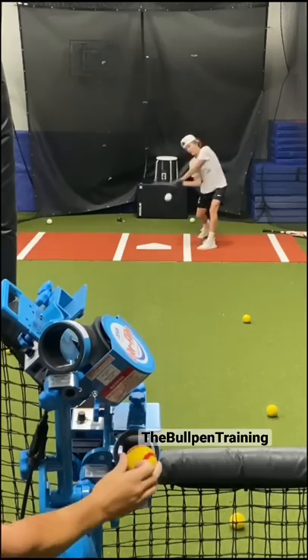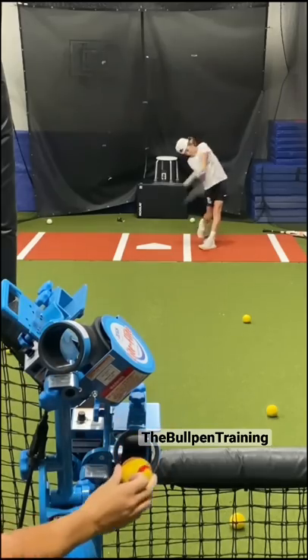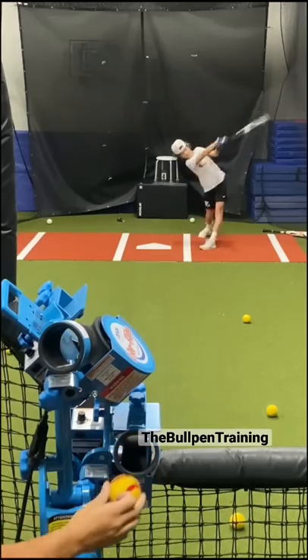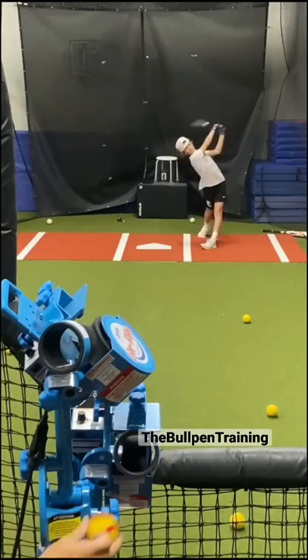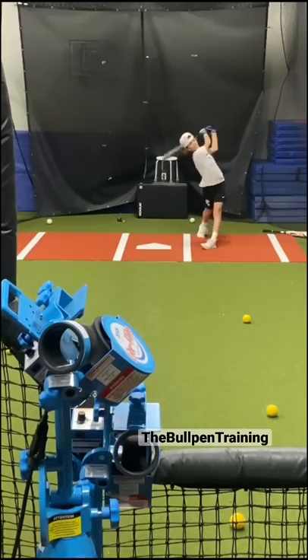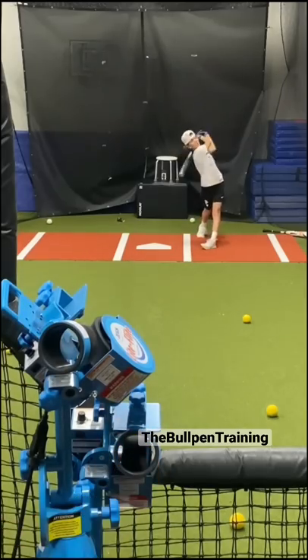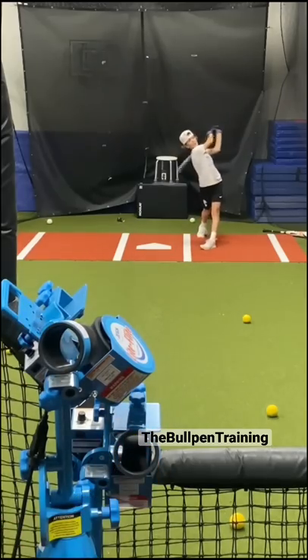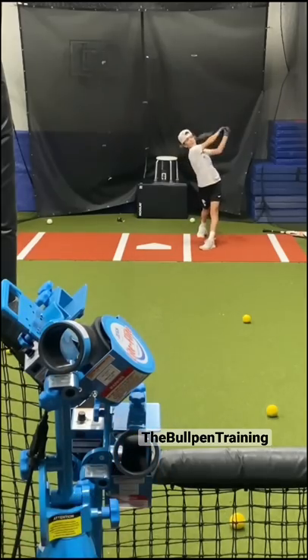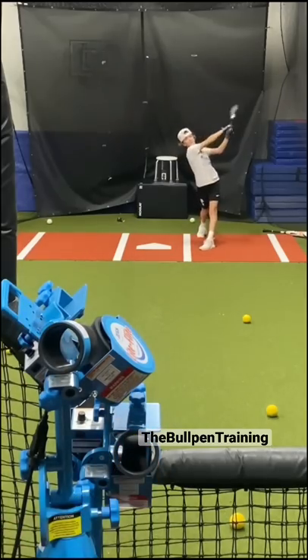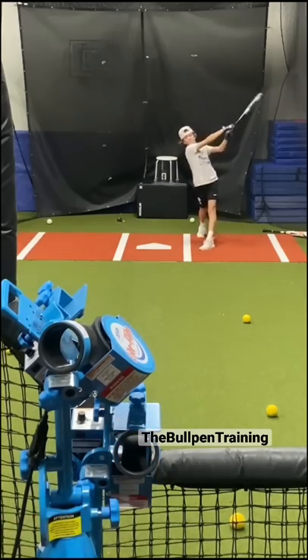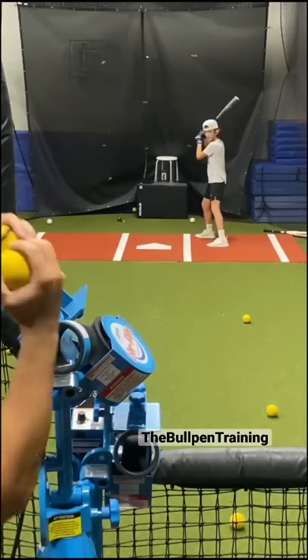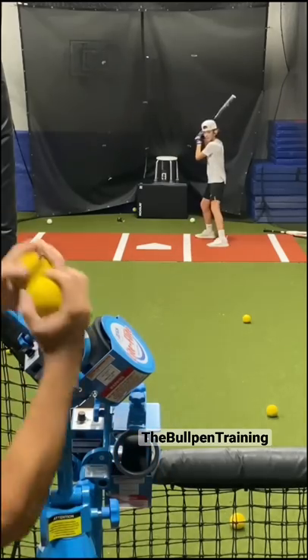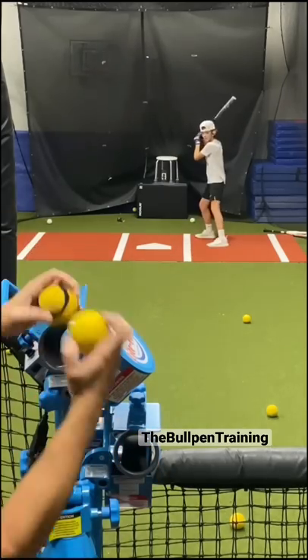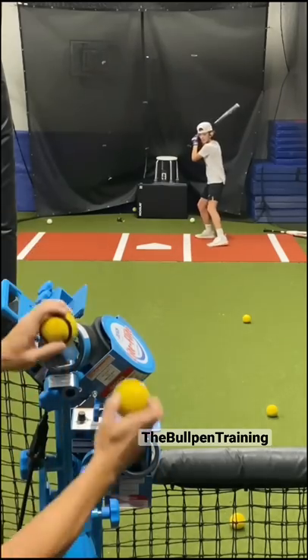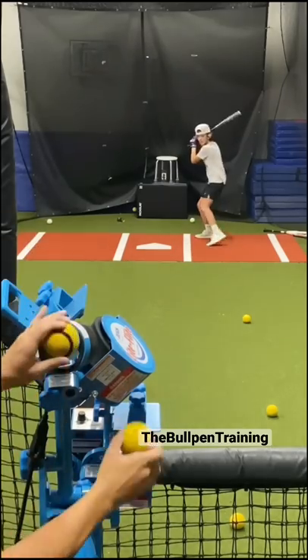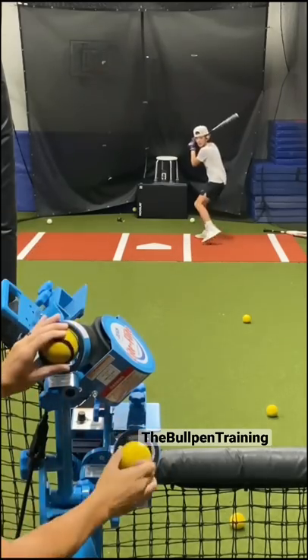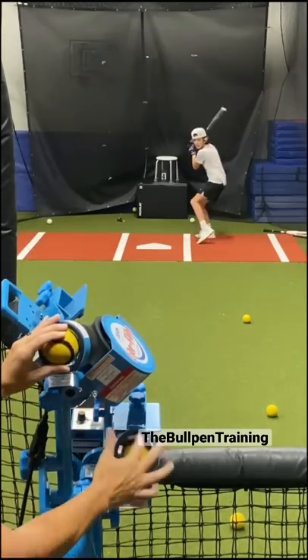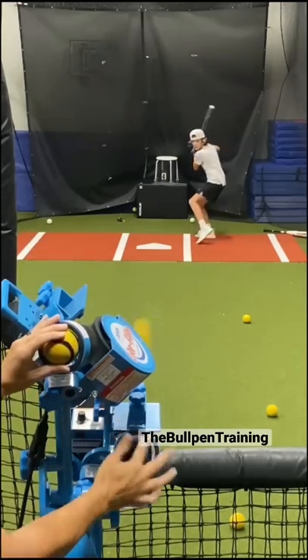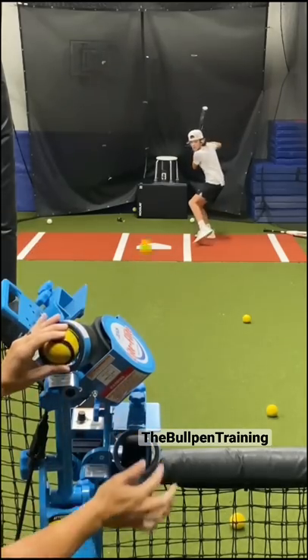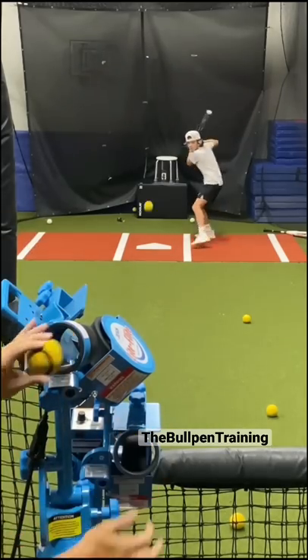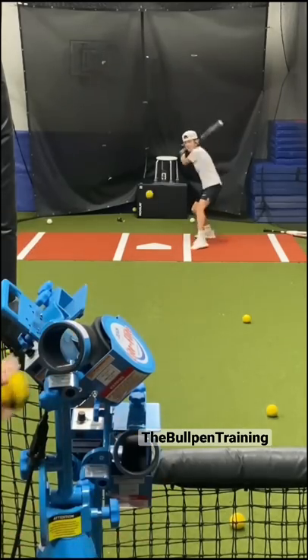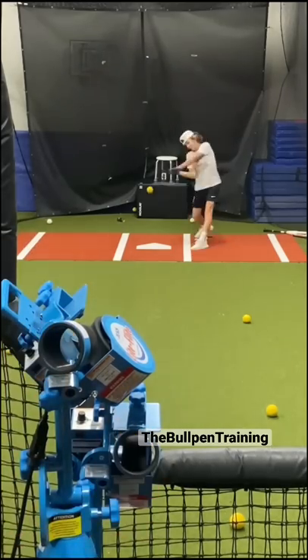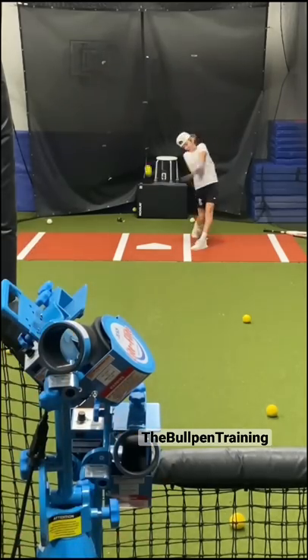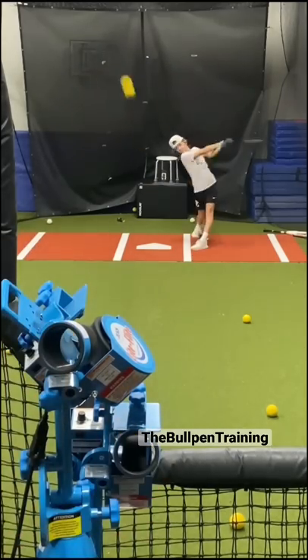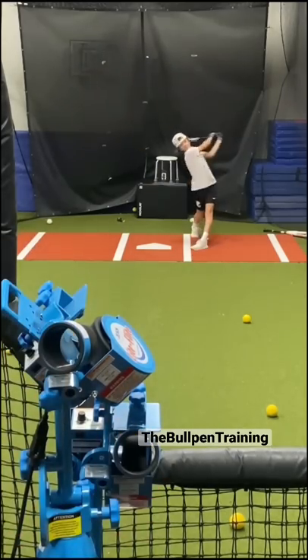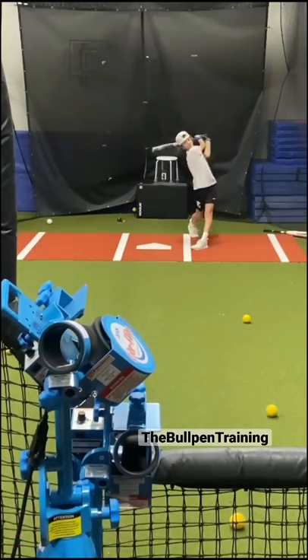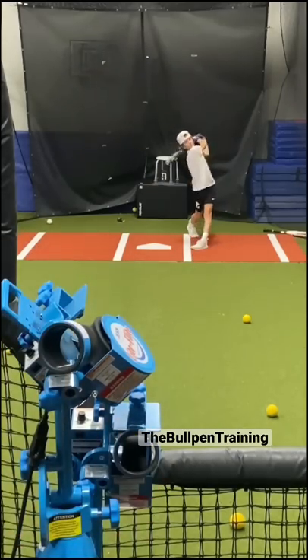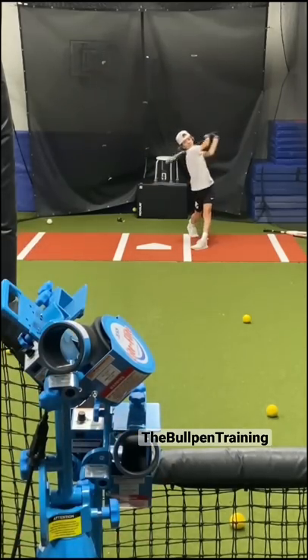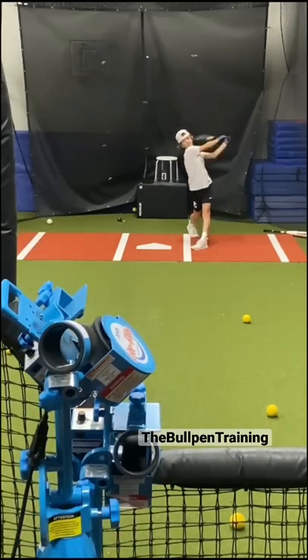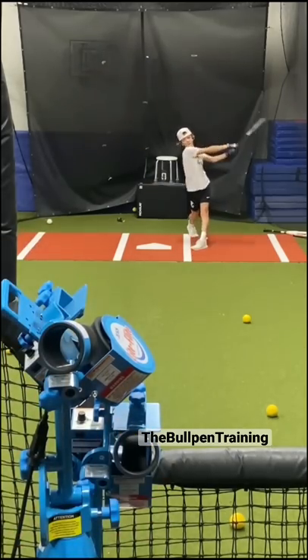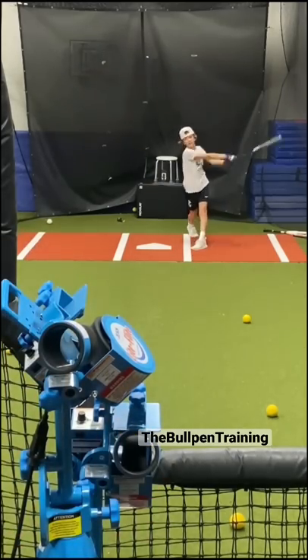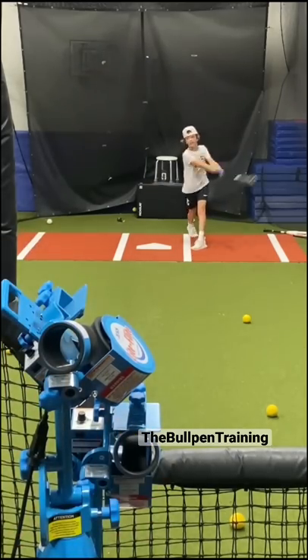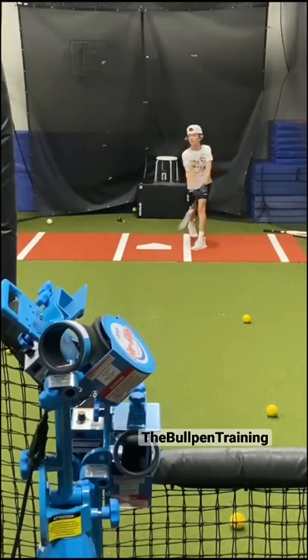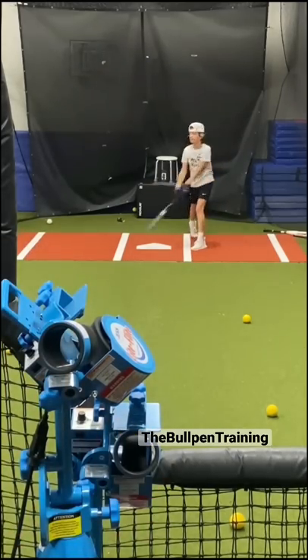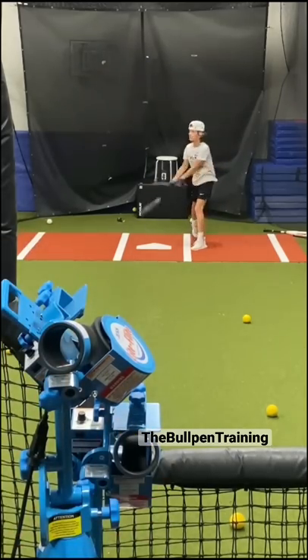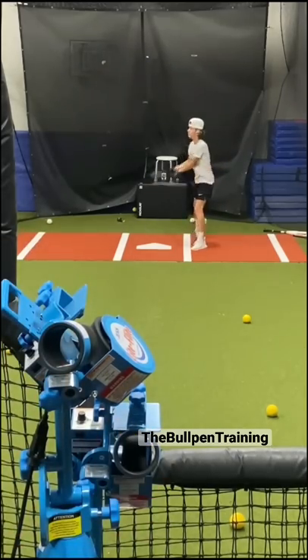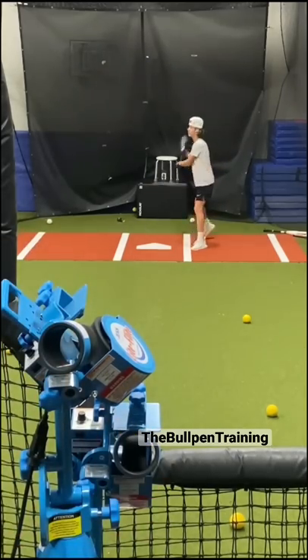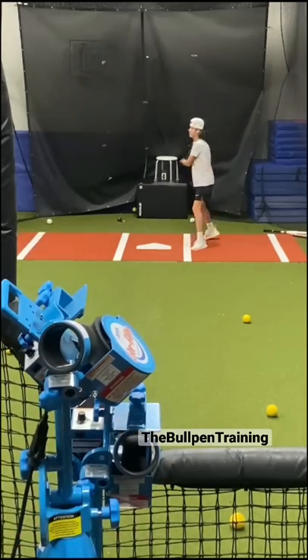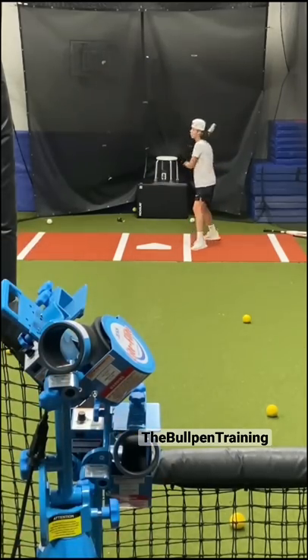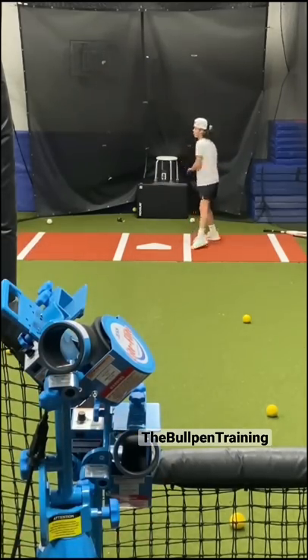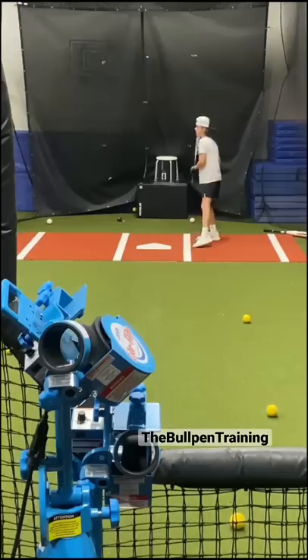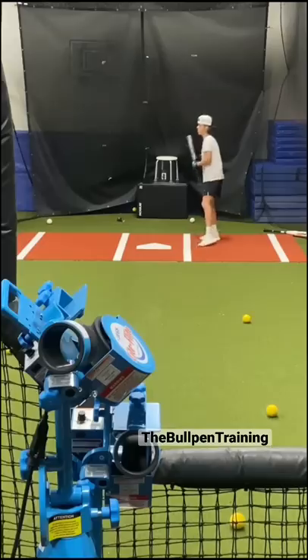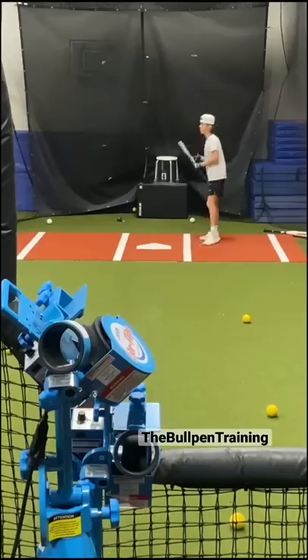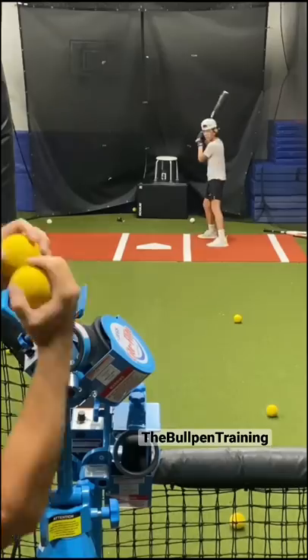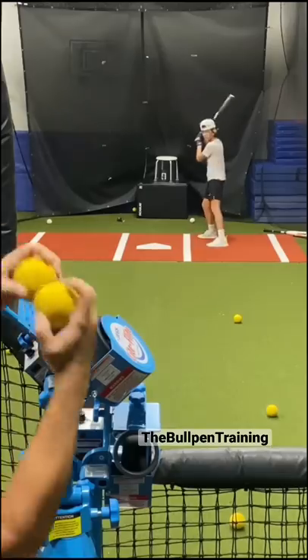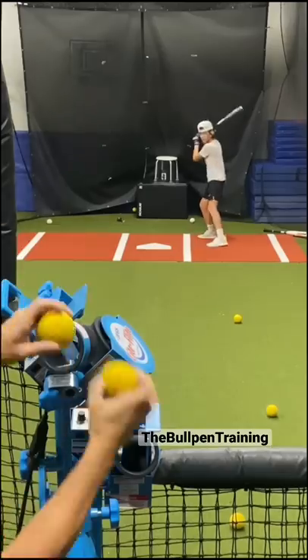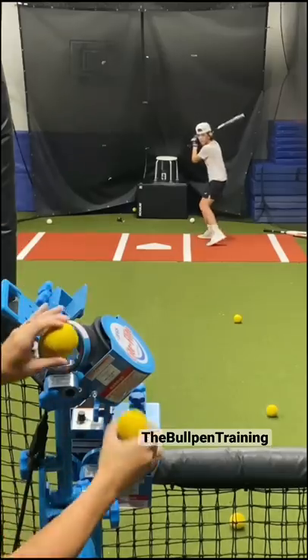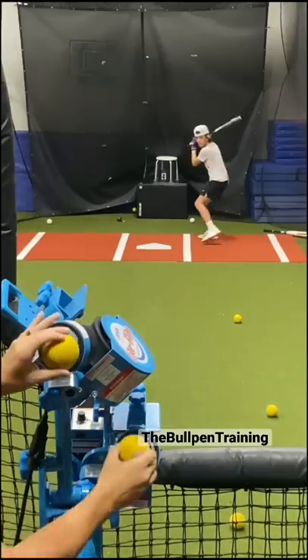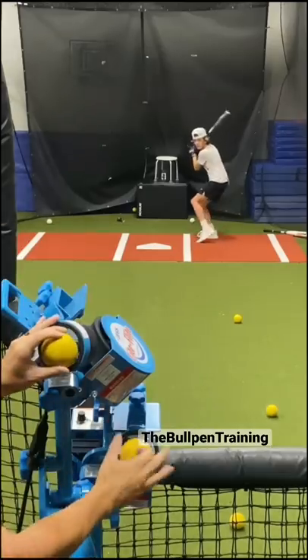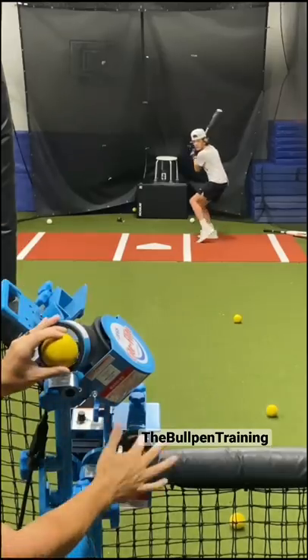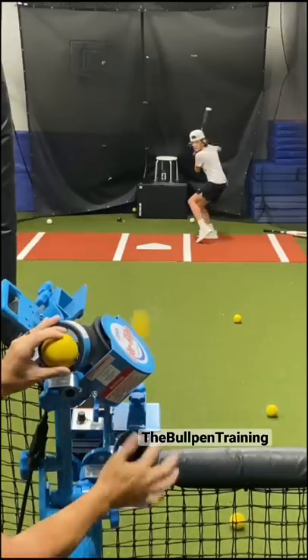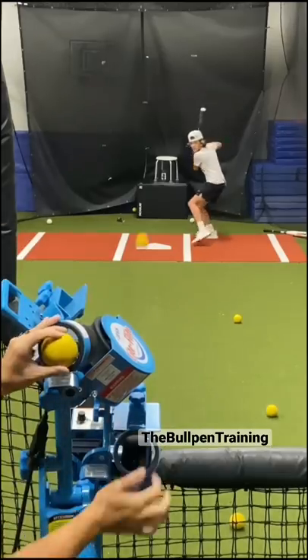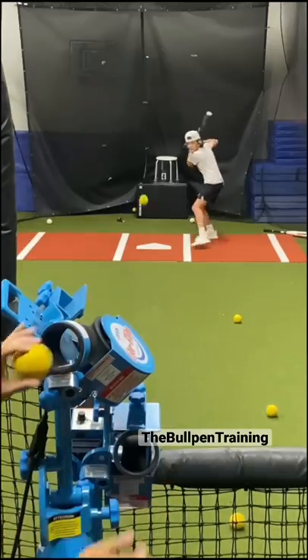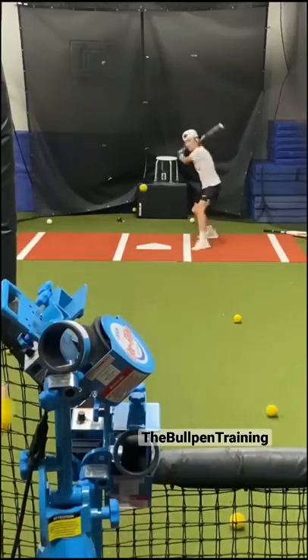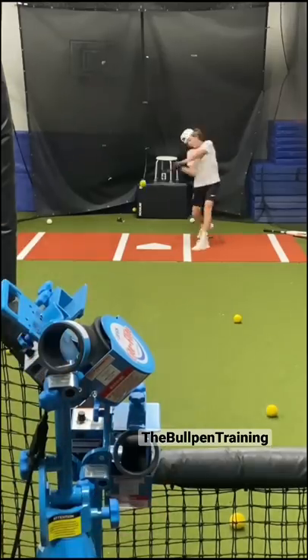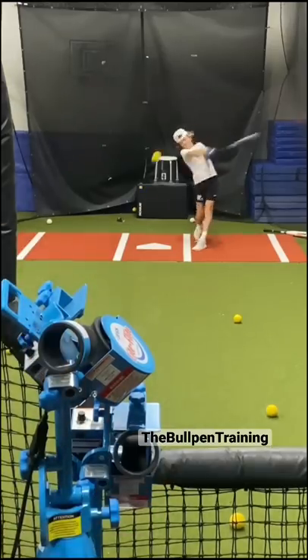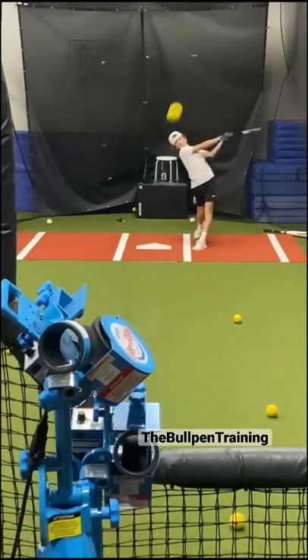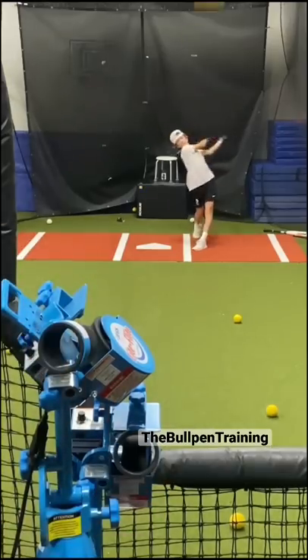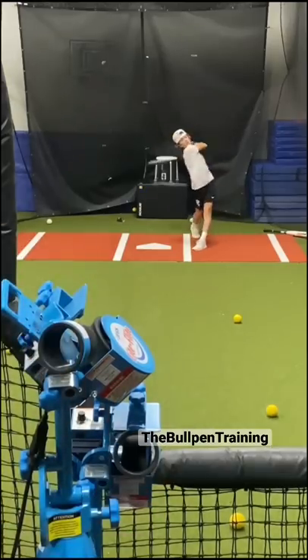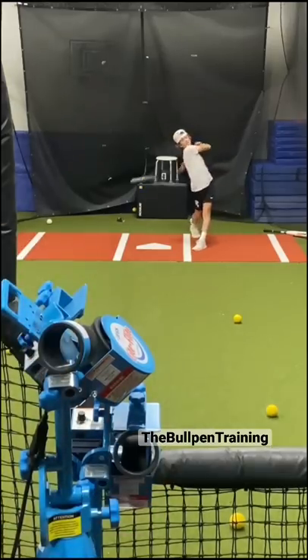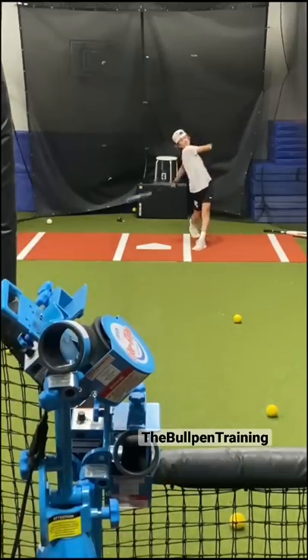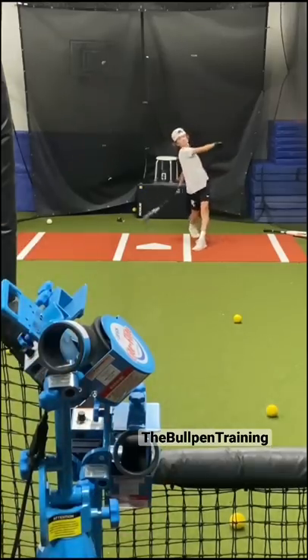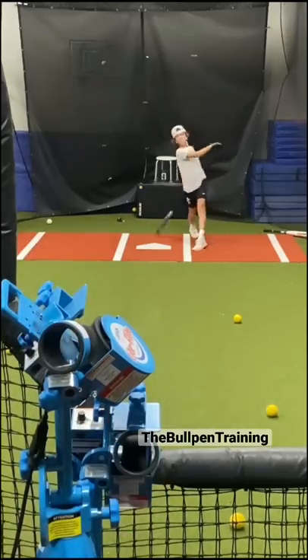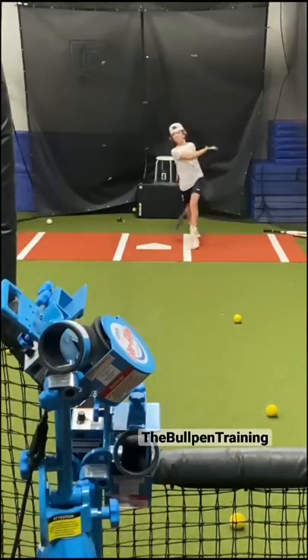The hardest part of this drill is not knowing which ball the machine is coming from. I sit fastball and adjust off-speed.